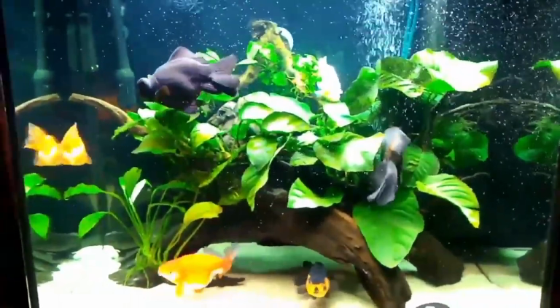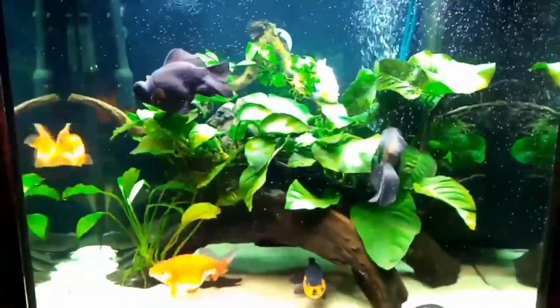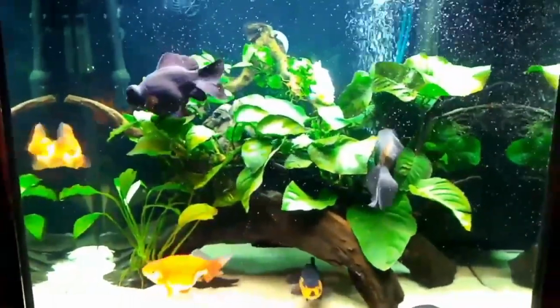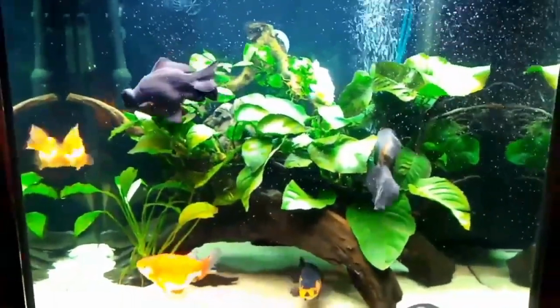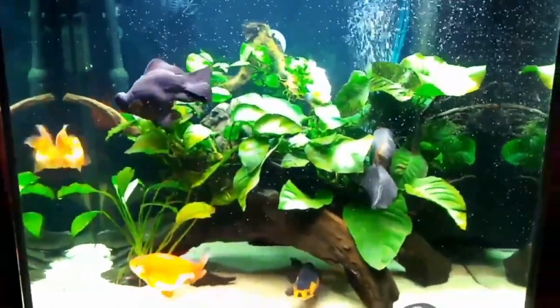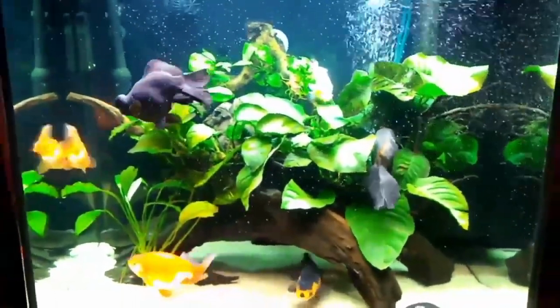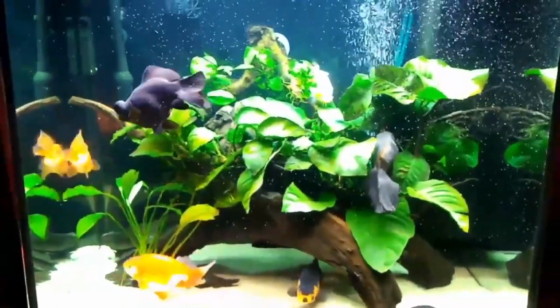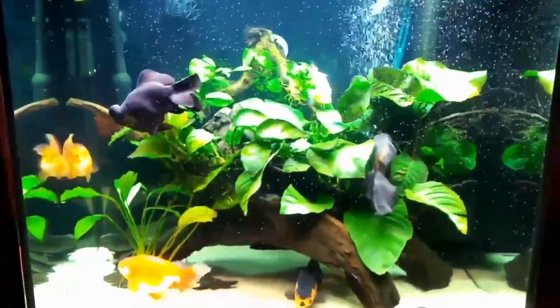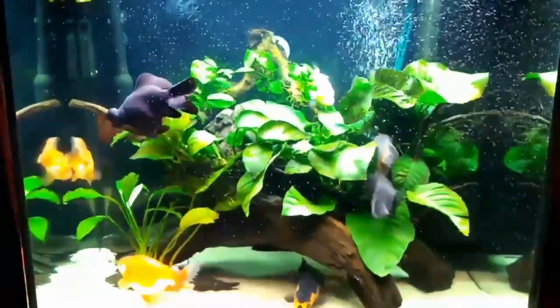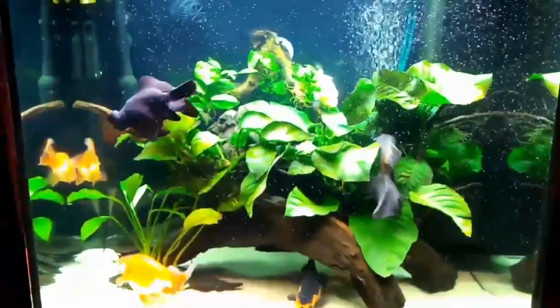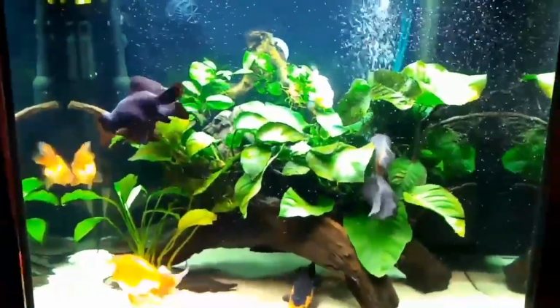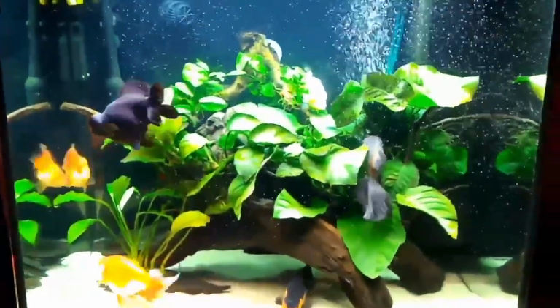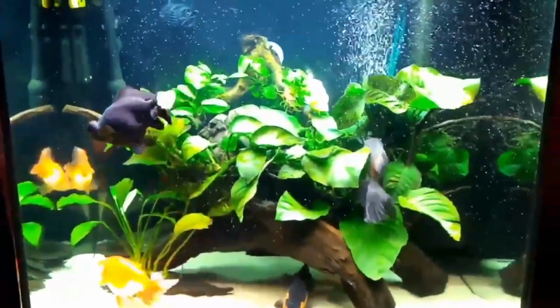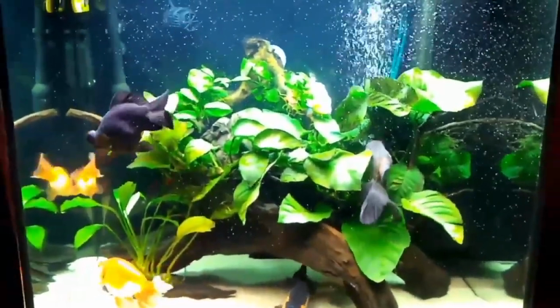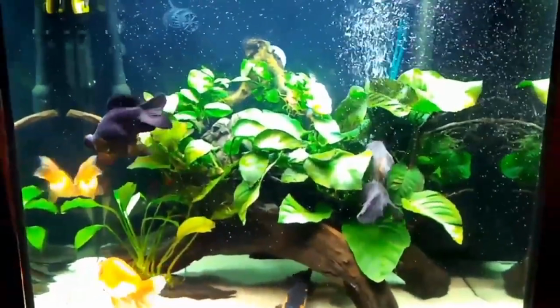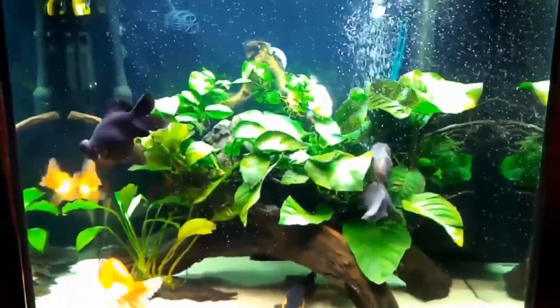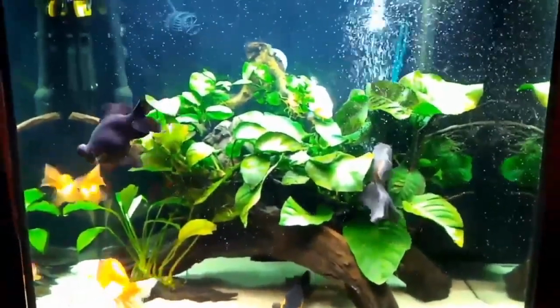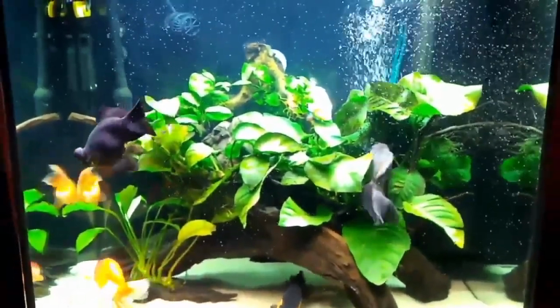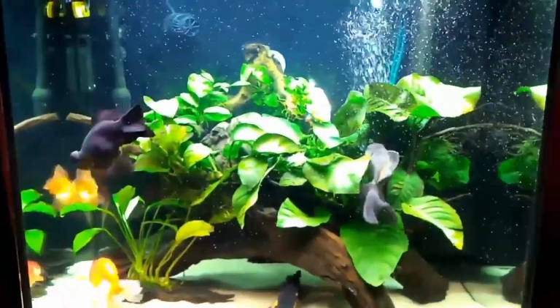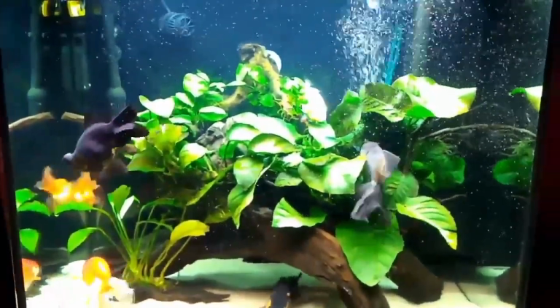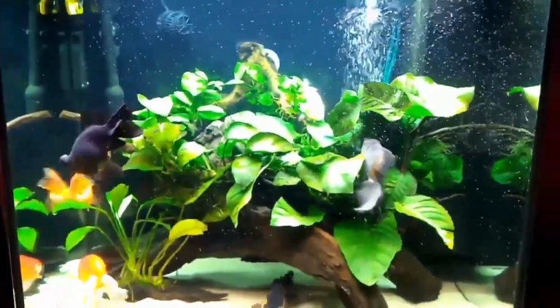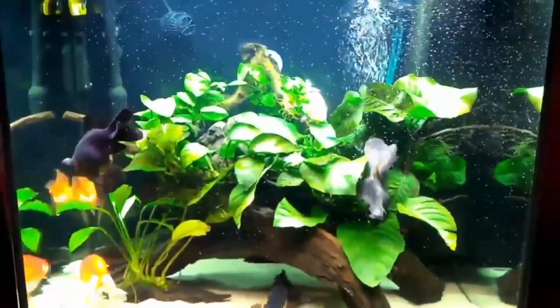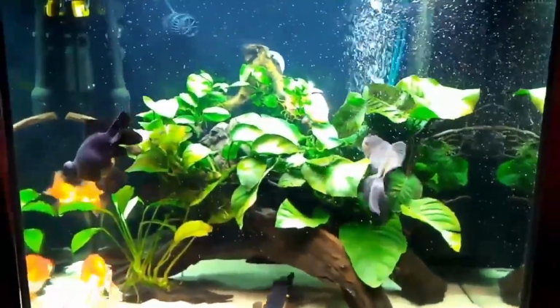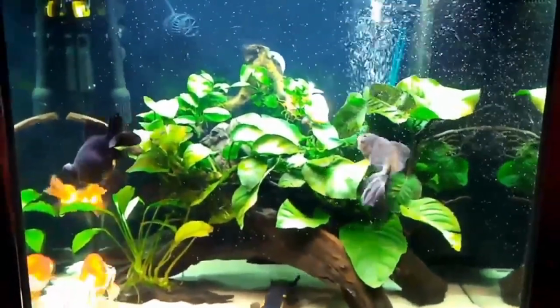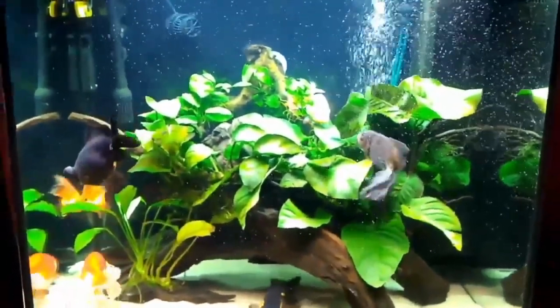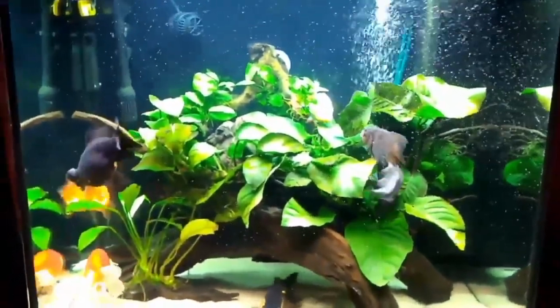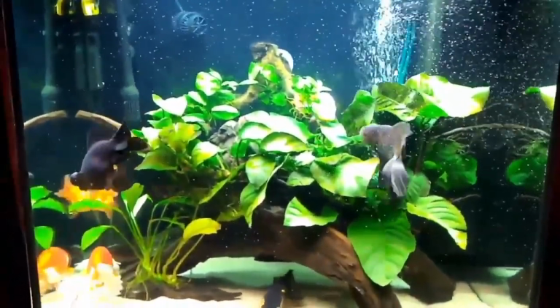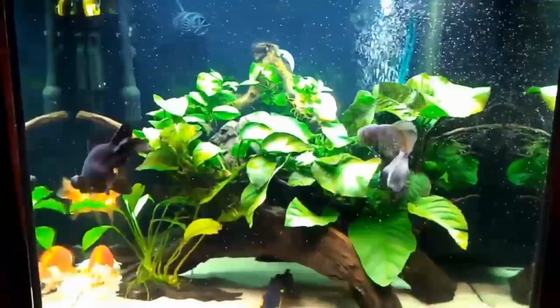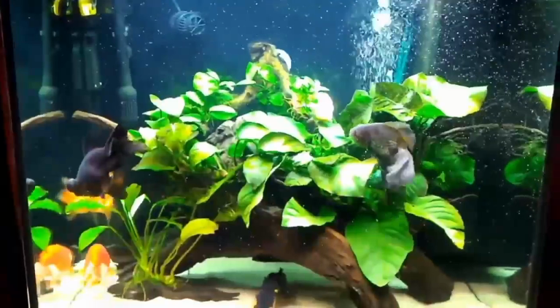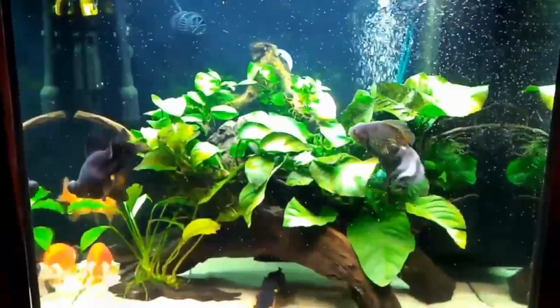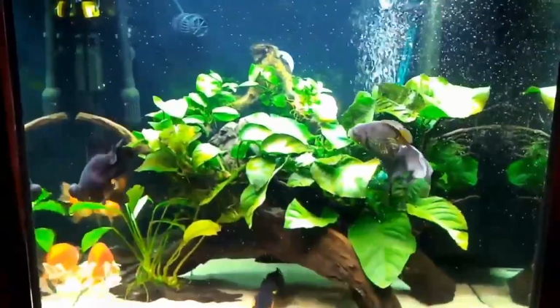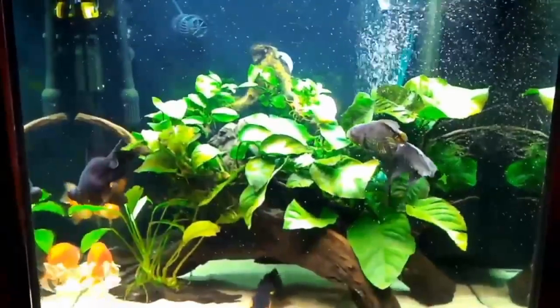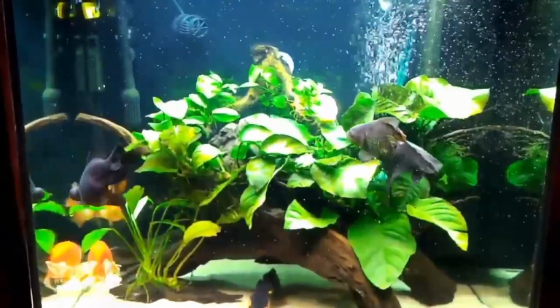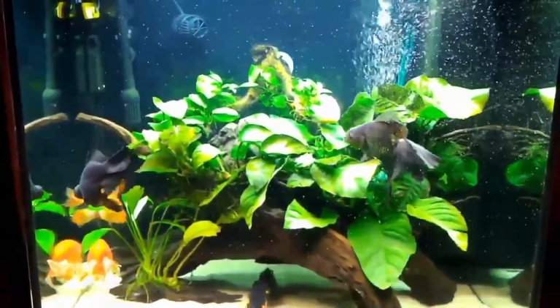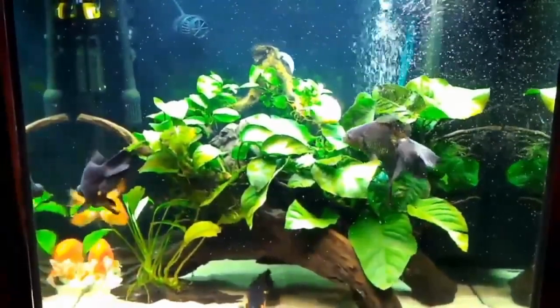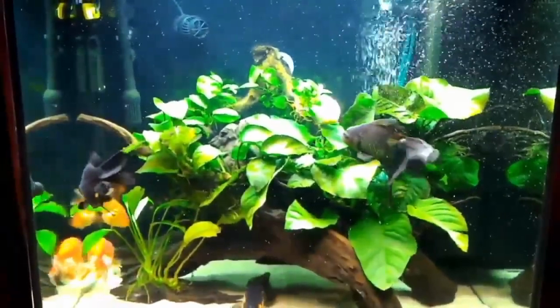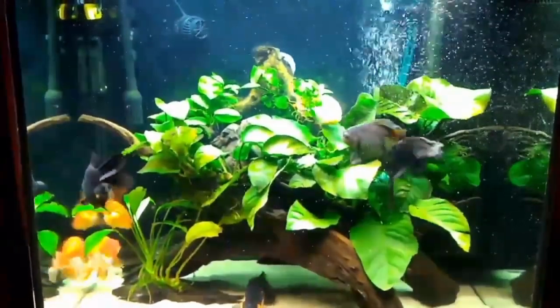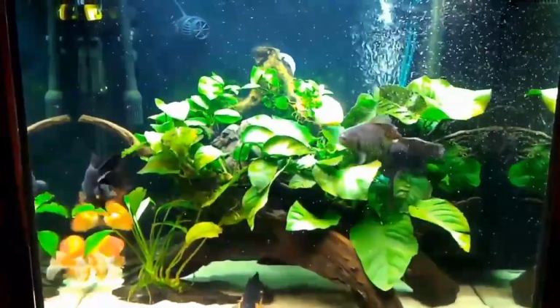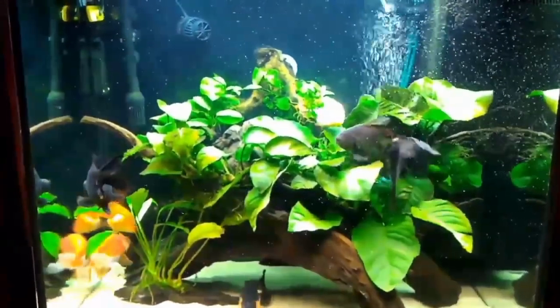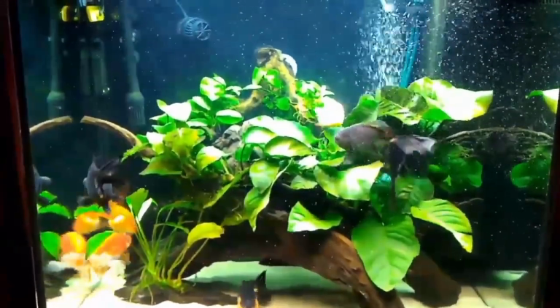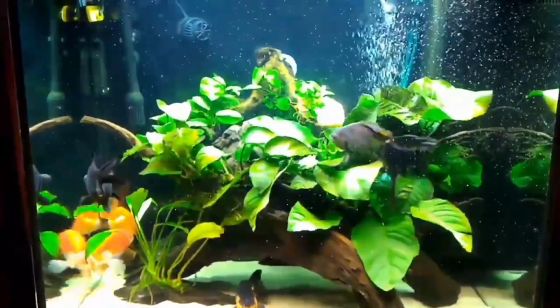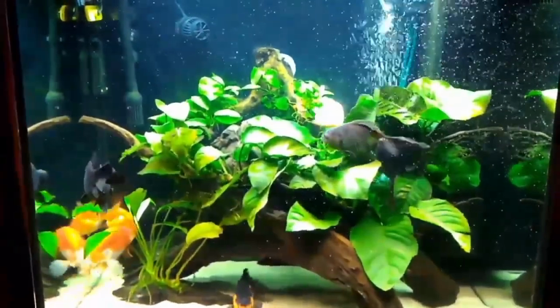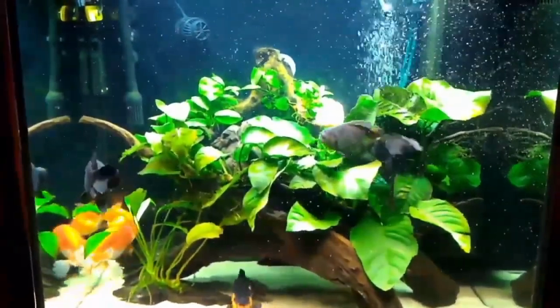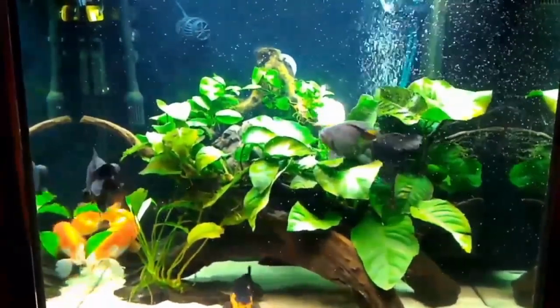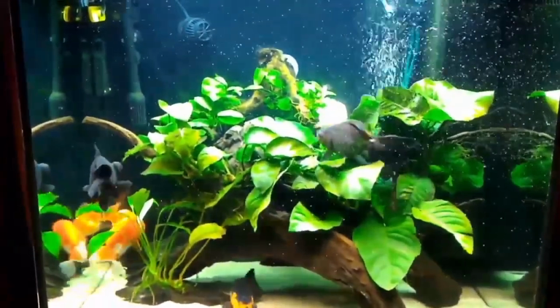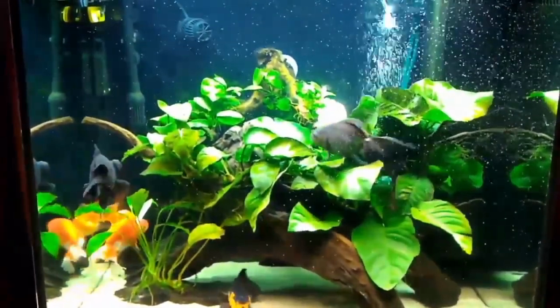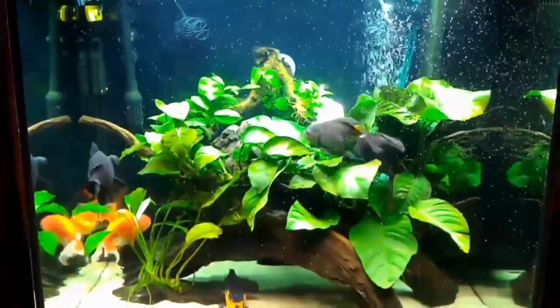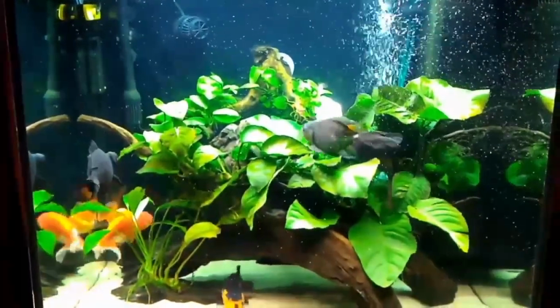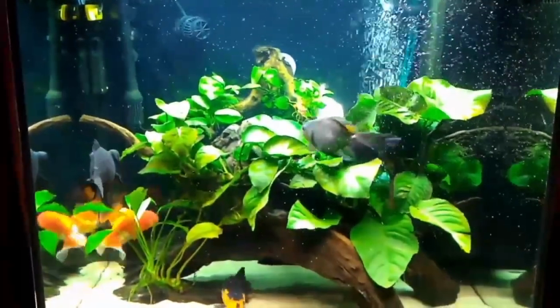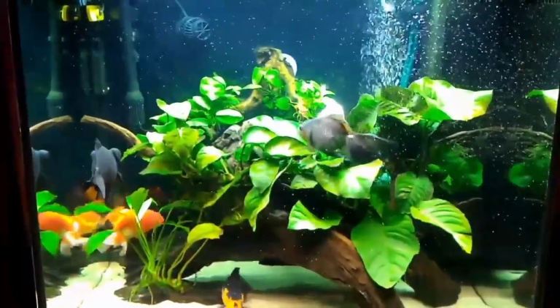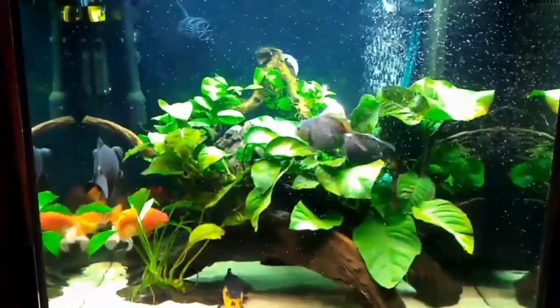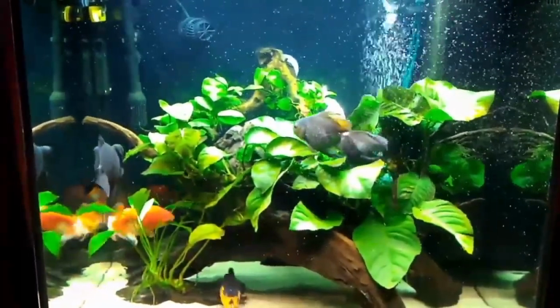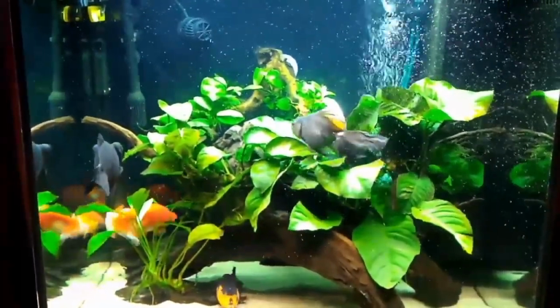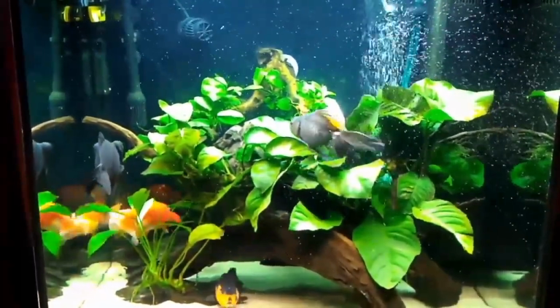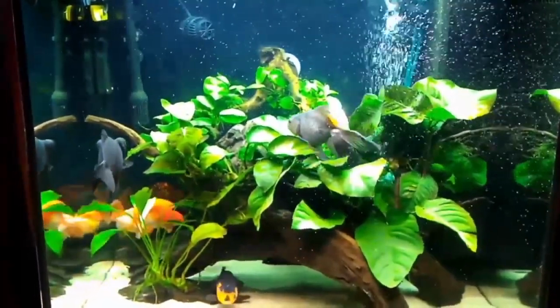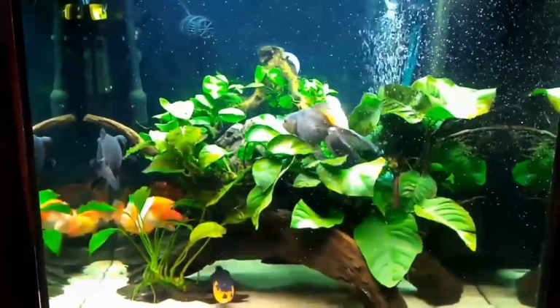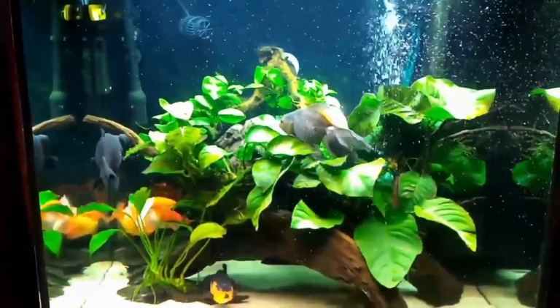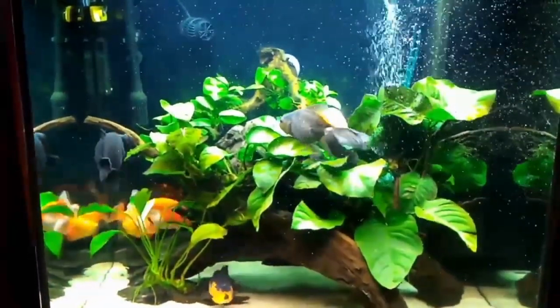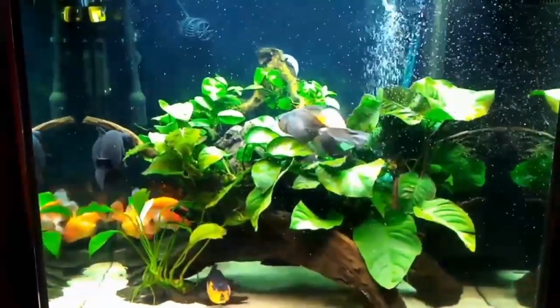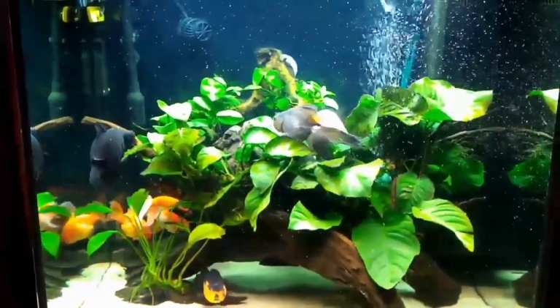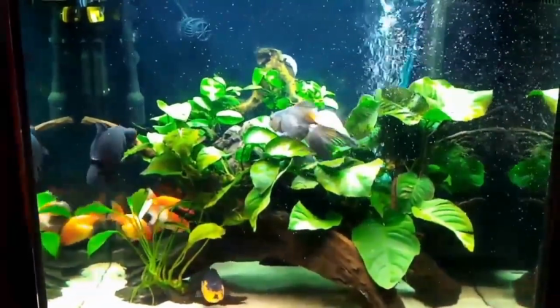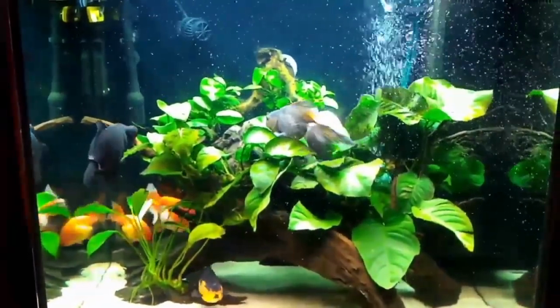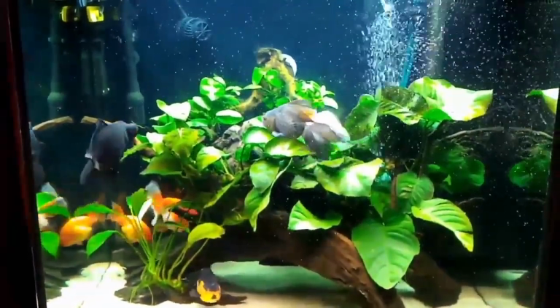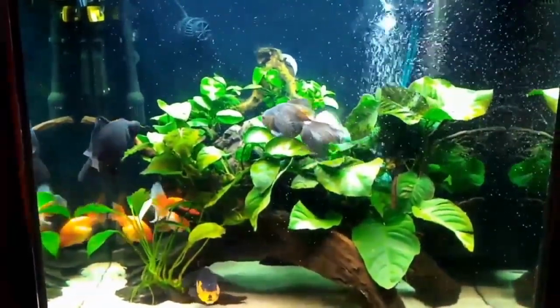Third is nesting. Look for her trying to find a spot to lay her eggs, near things like plants or decorations in the tank.